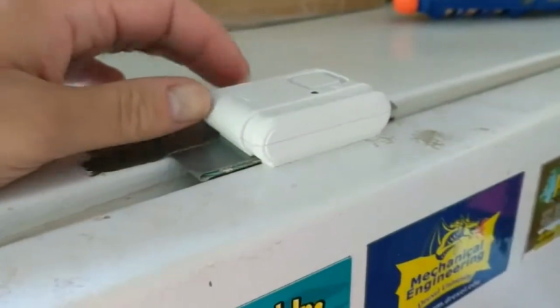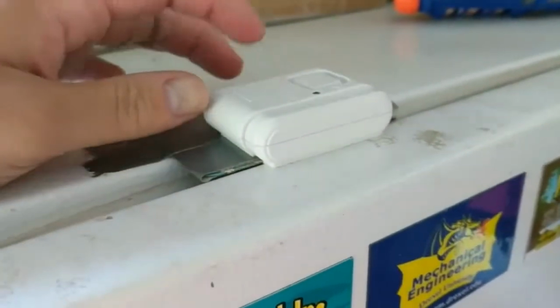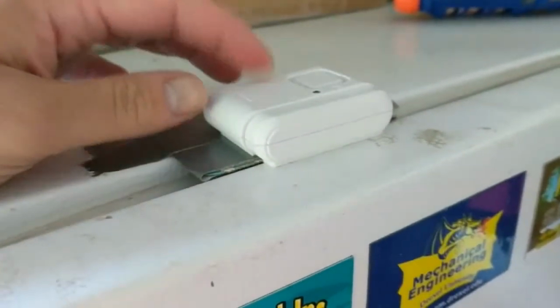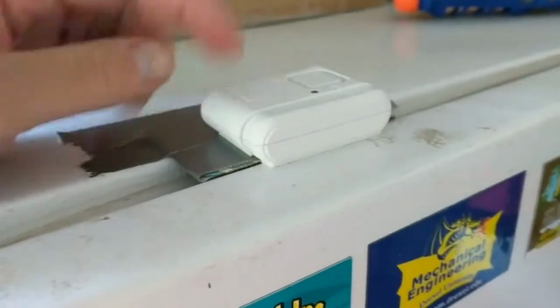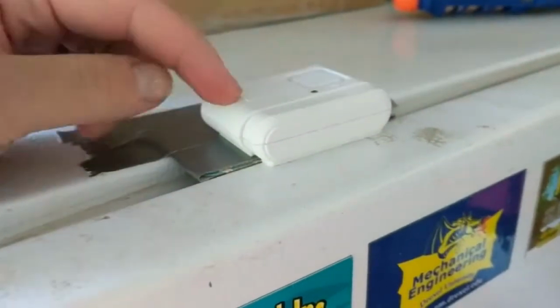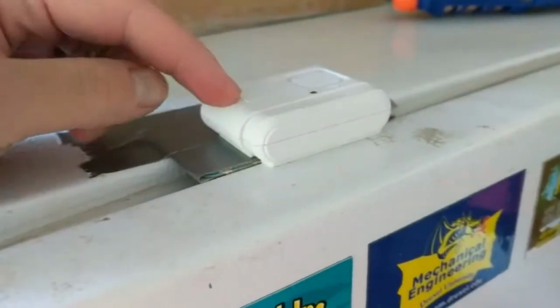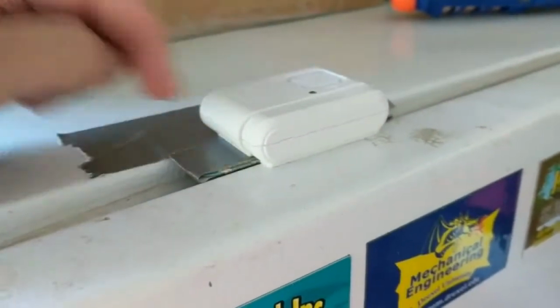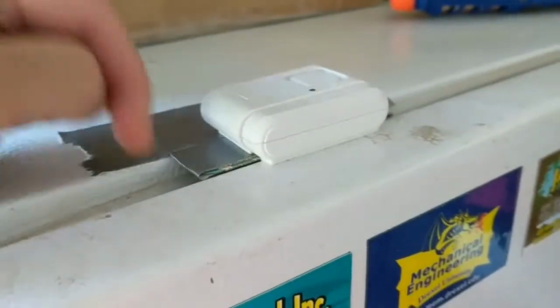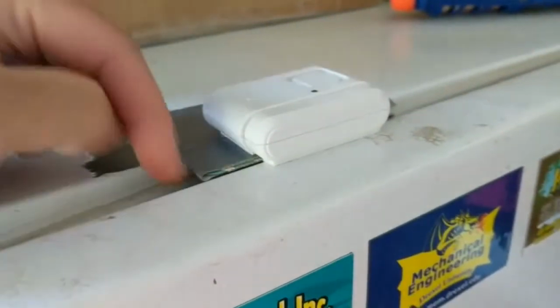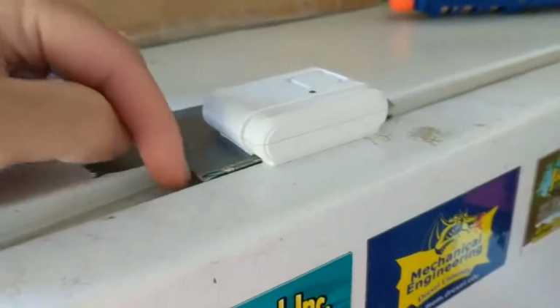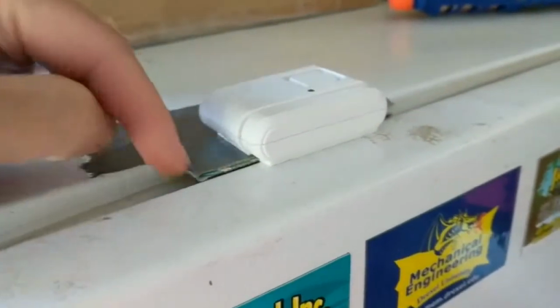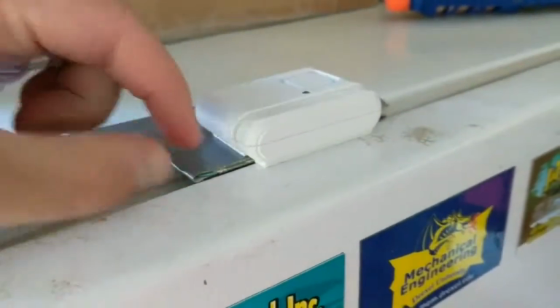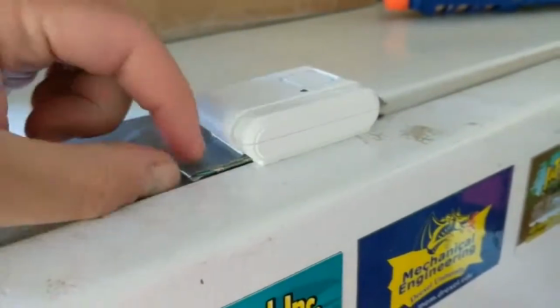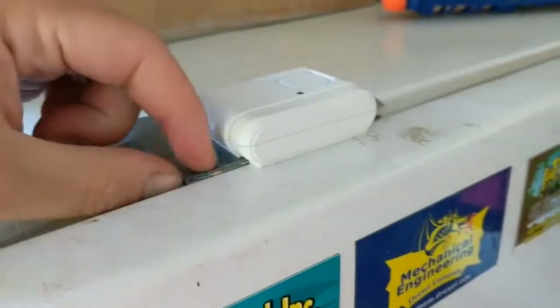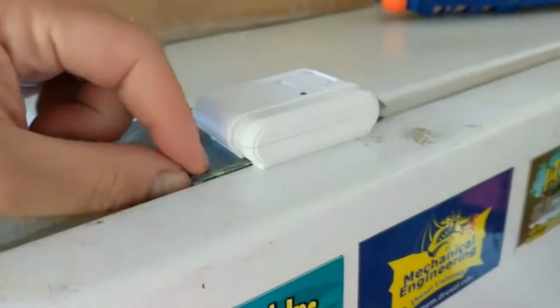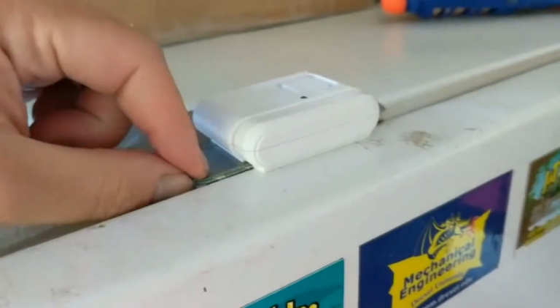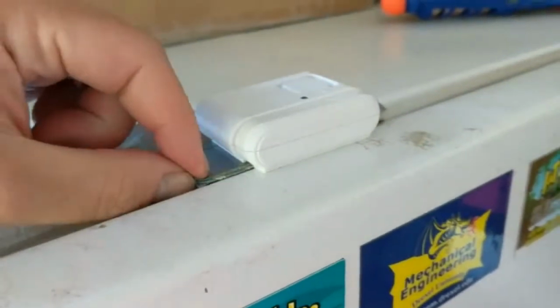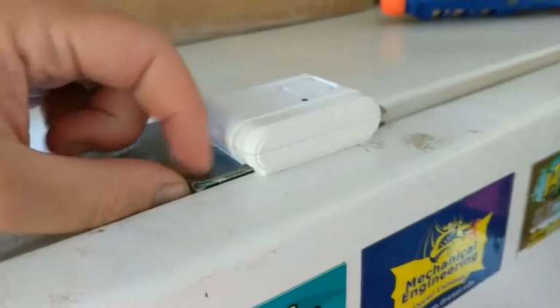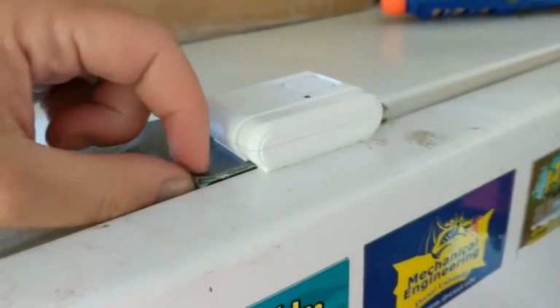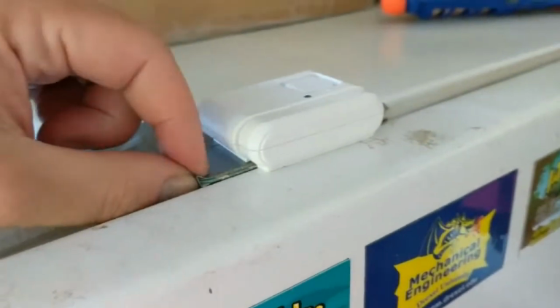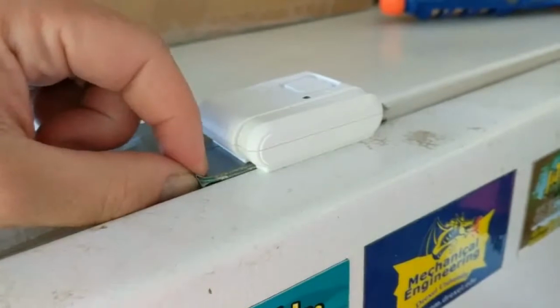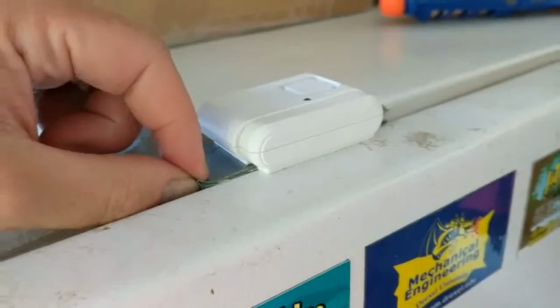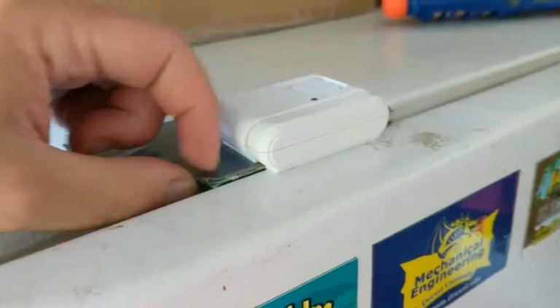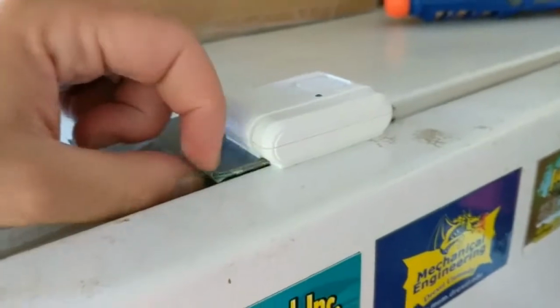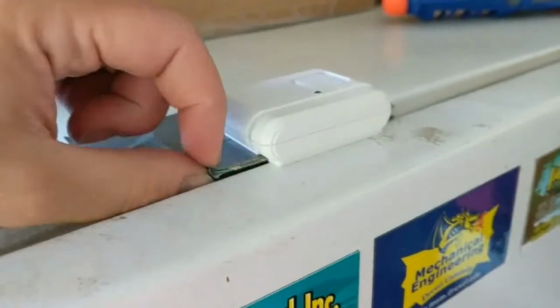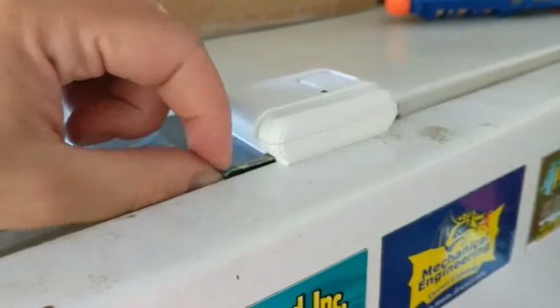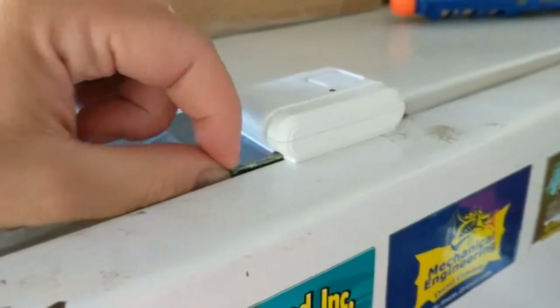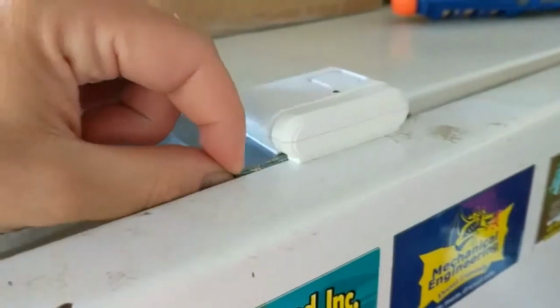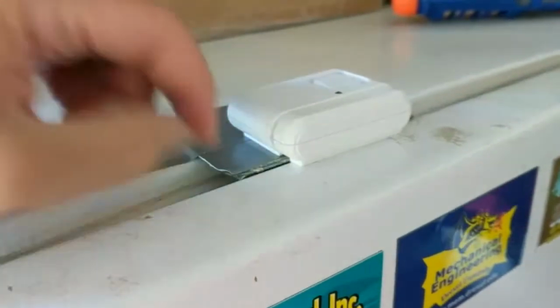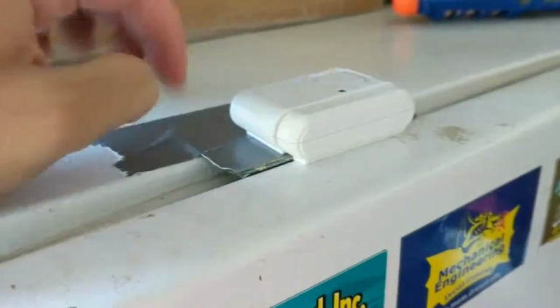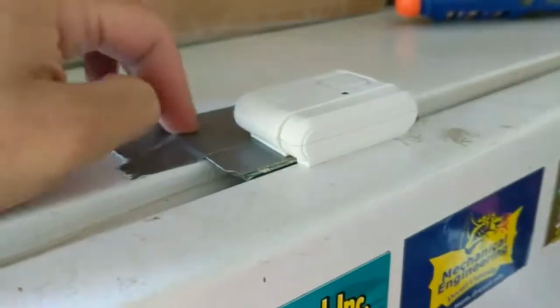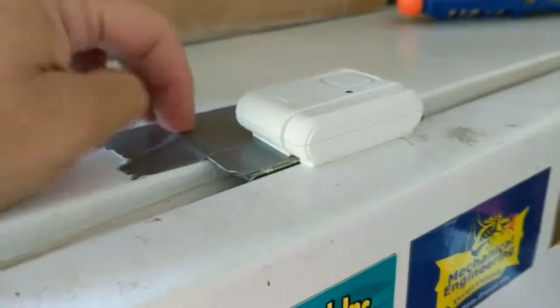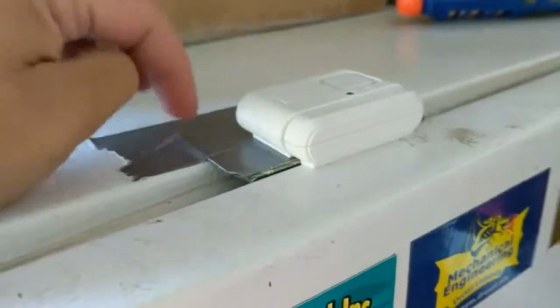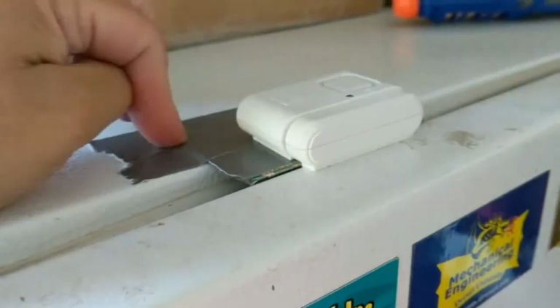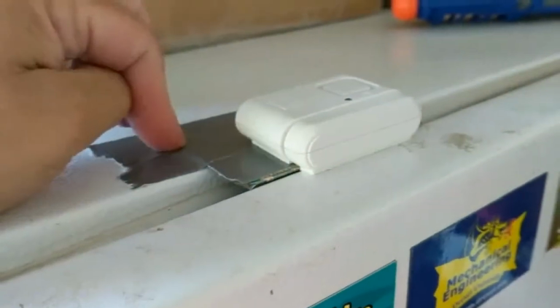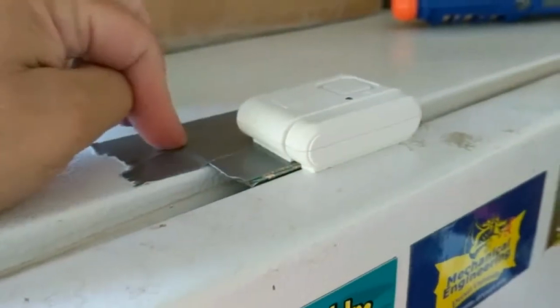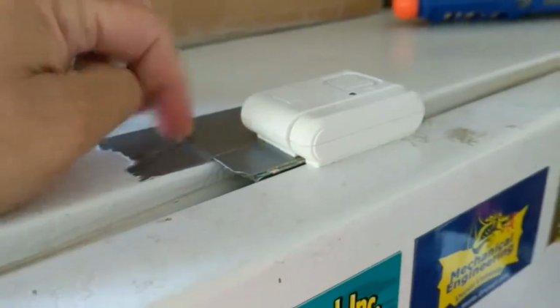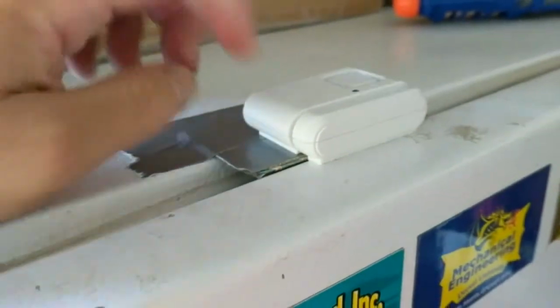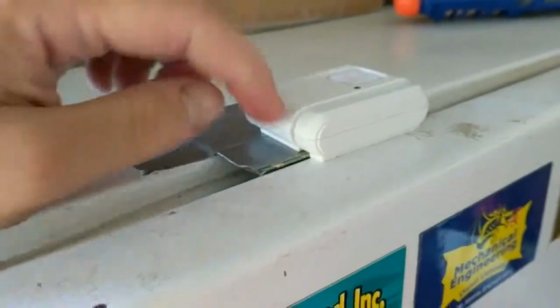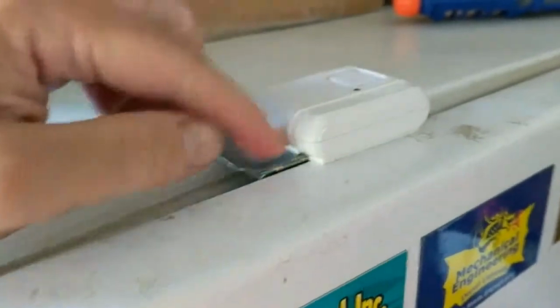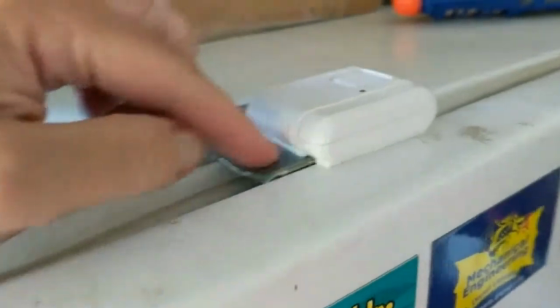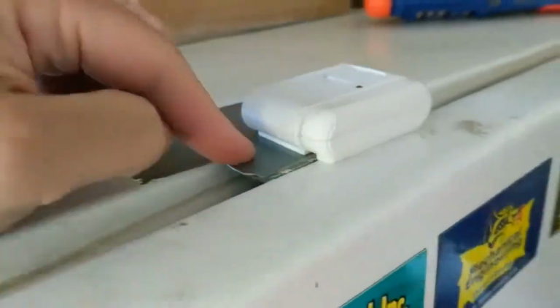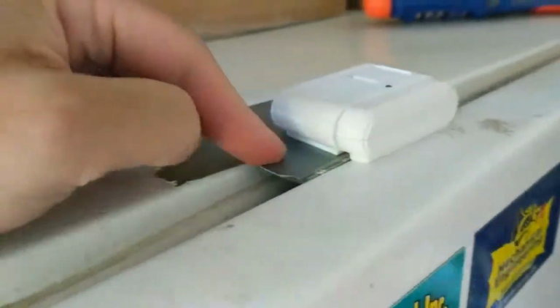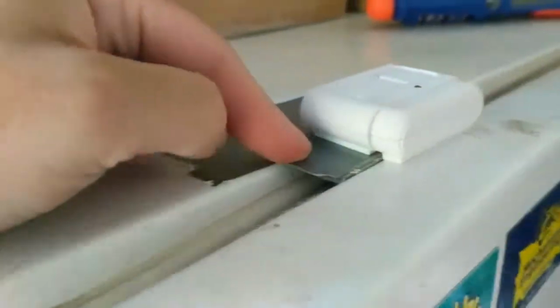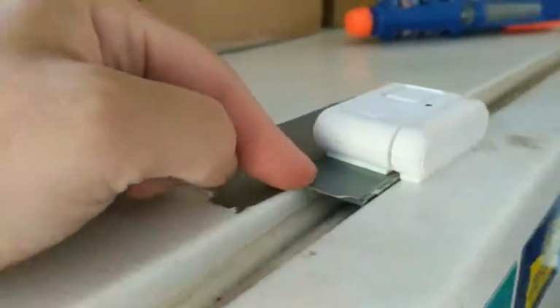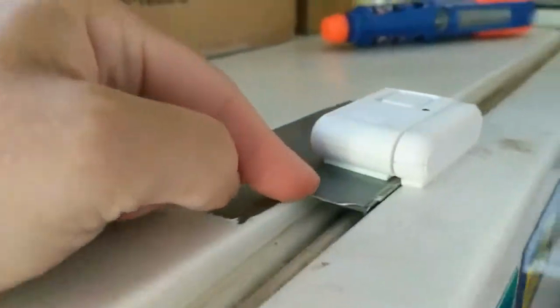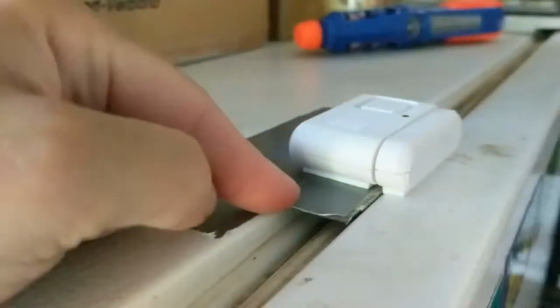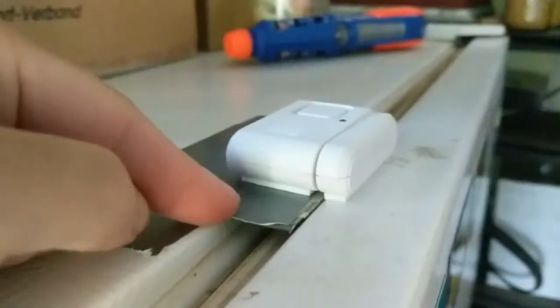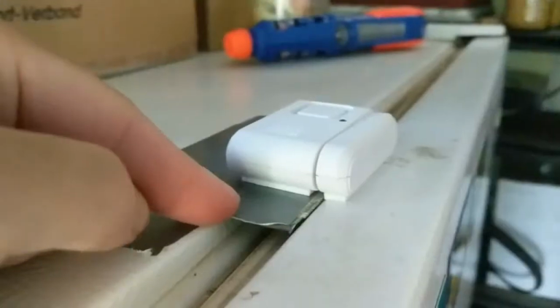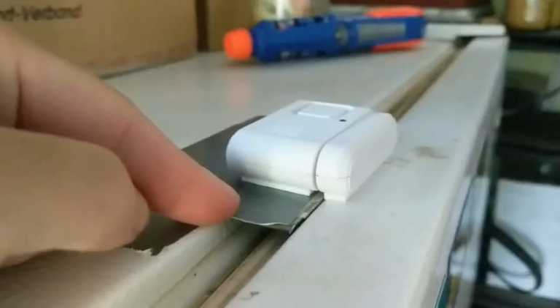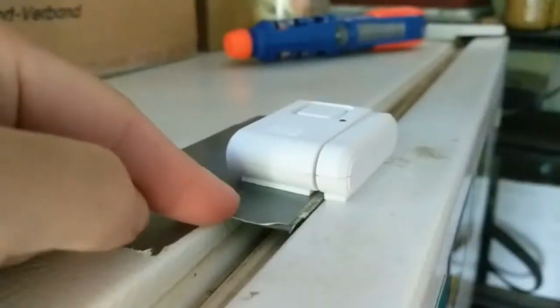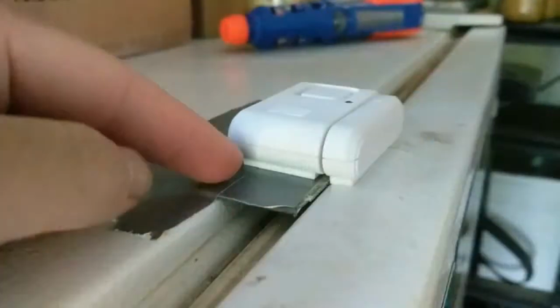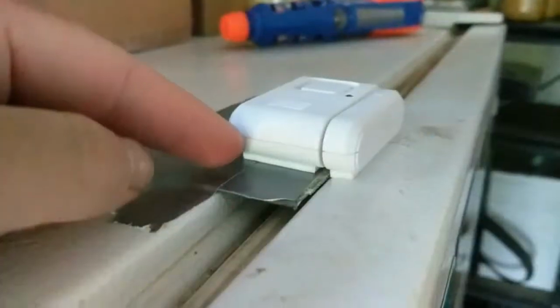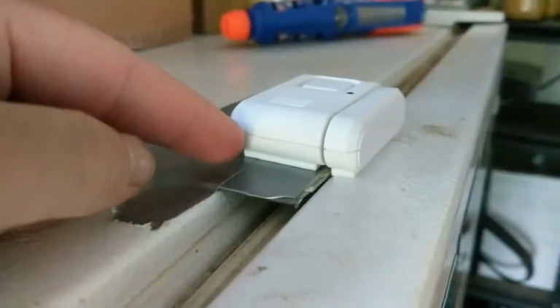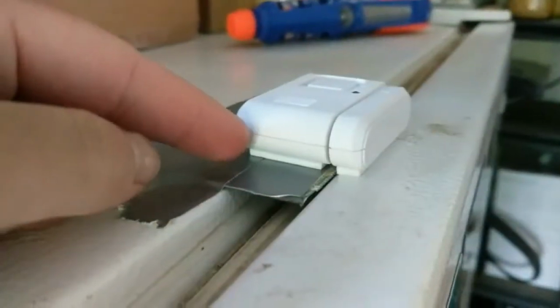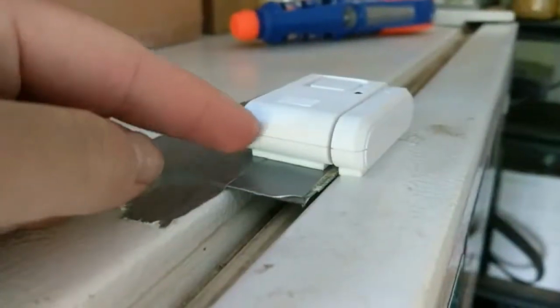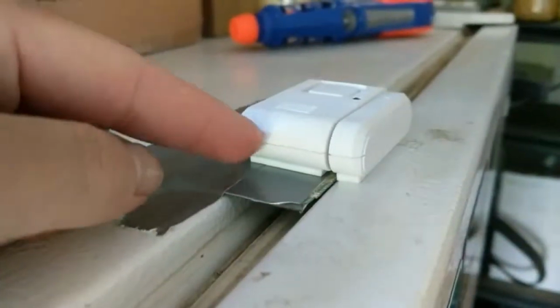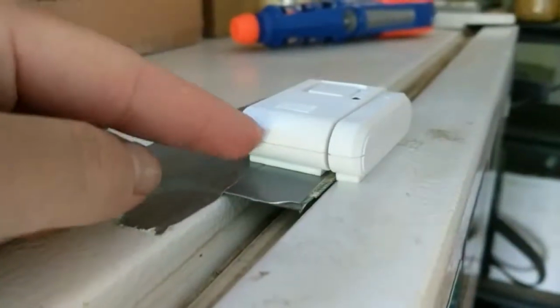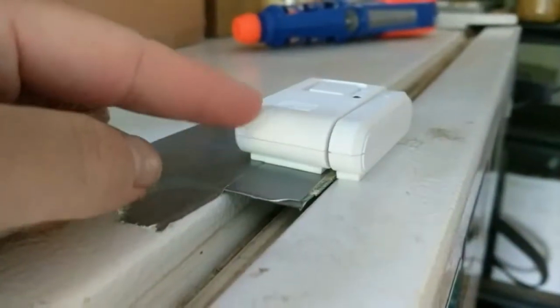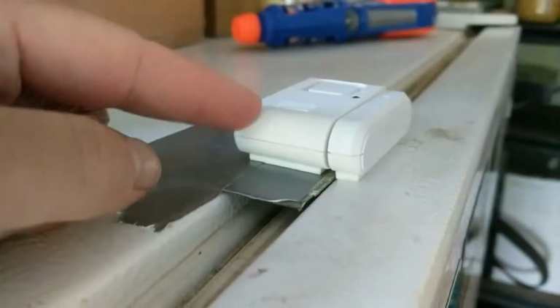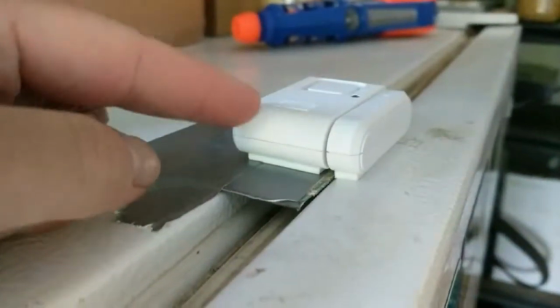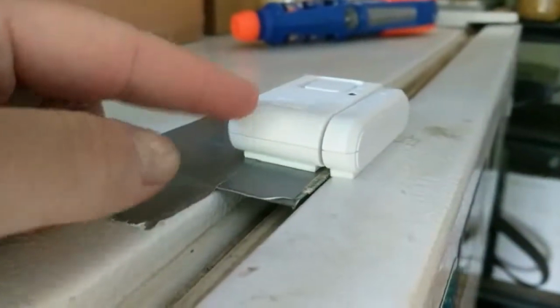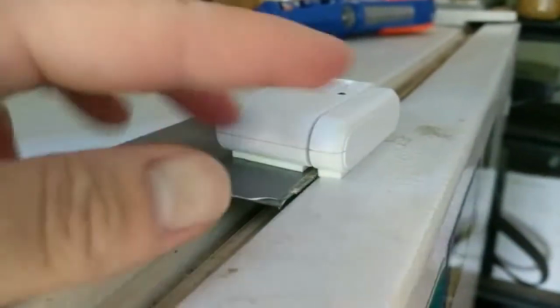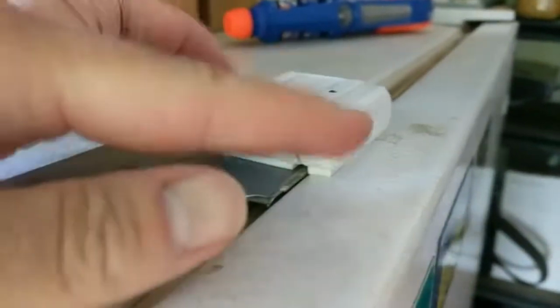As you can see, I put a little piece of cardboard that's pretty stiff, duct taped it to the top, so that way I have something to mount this on.